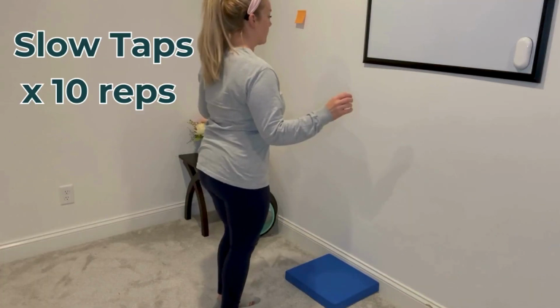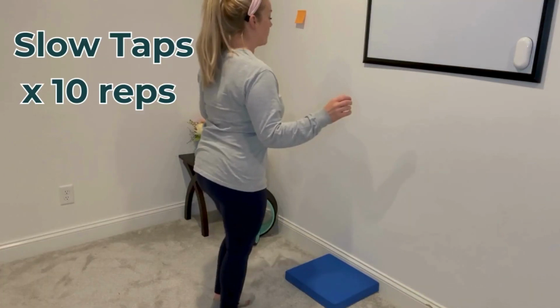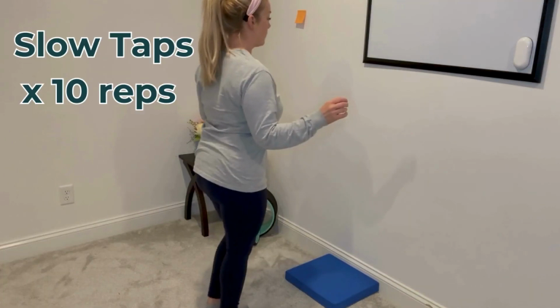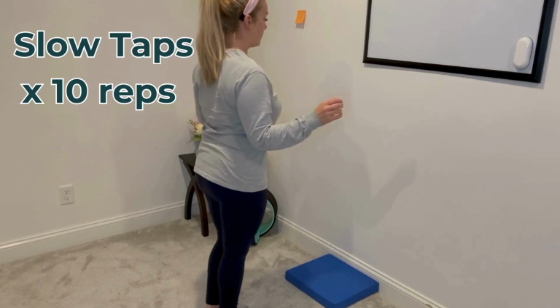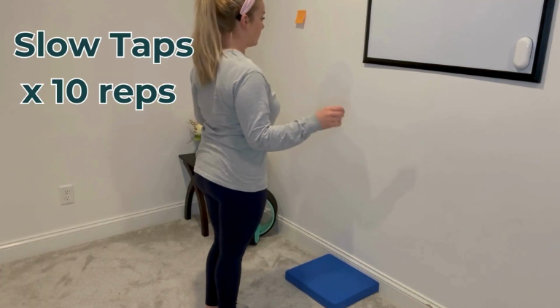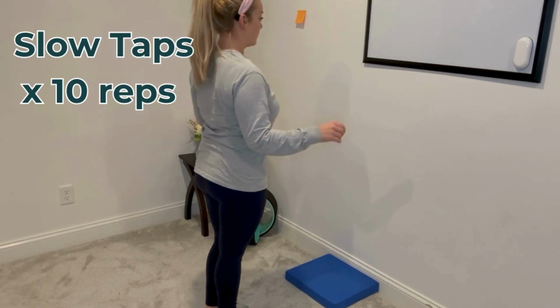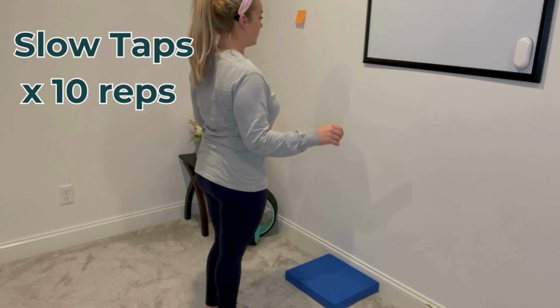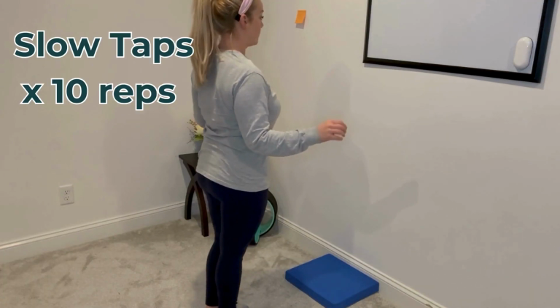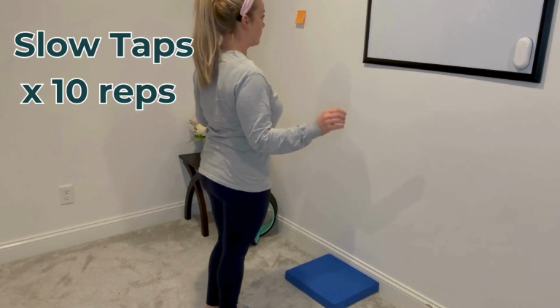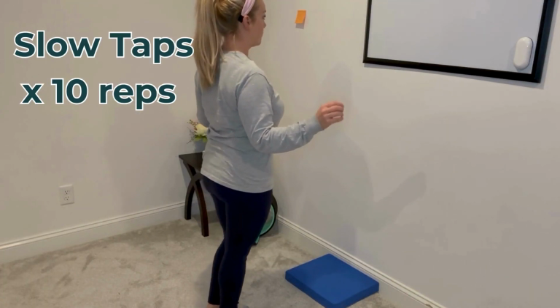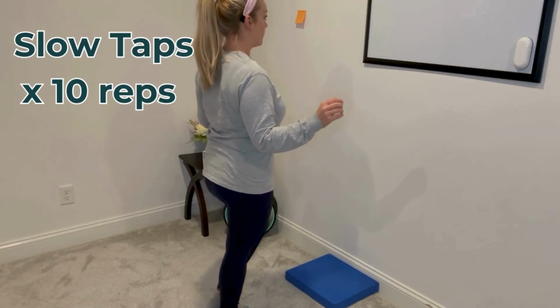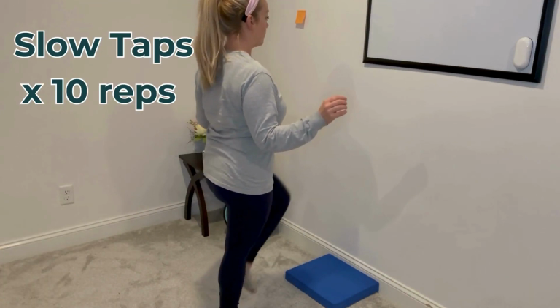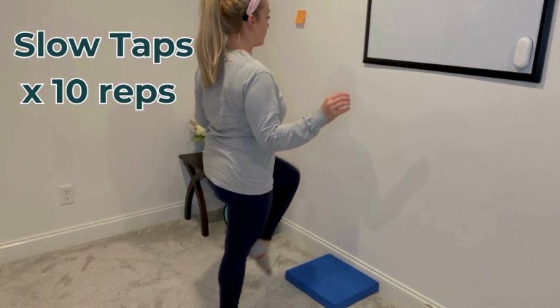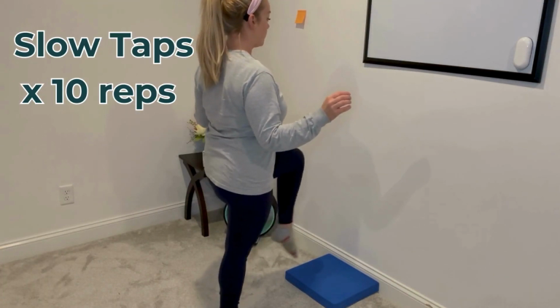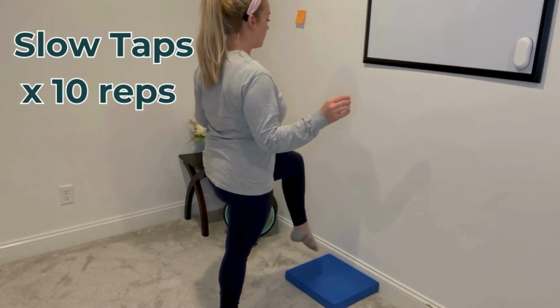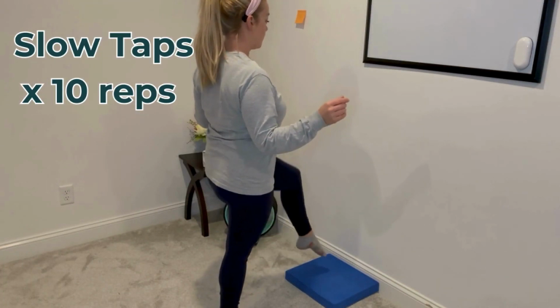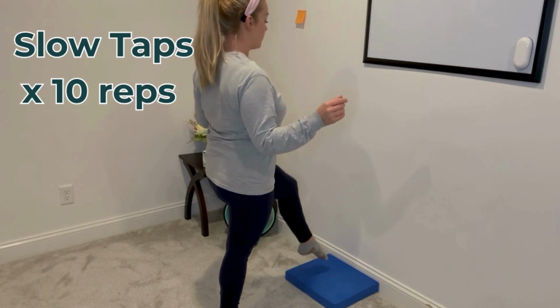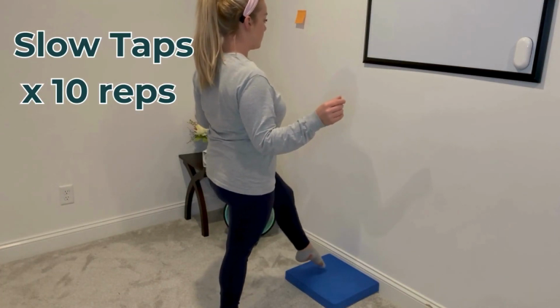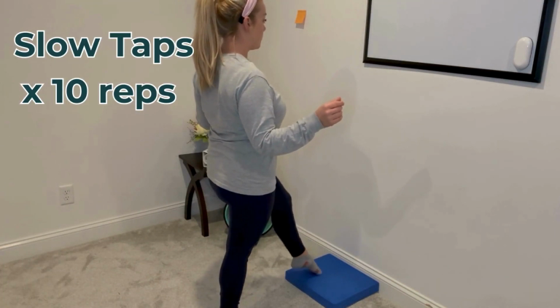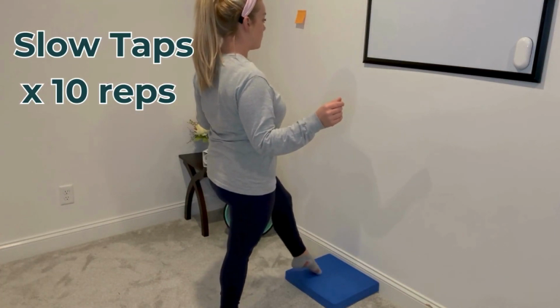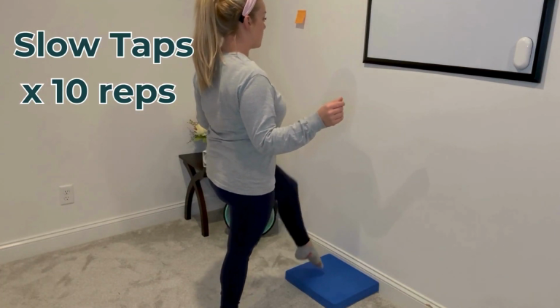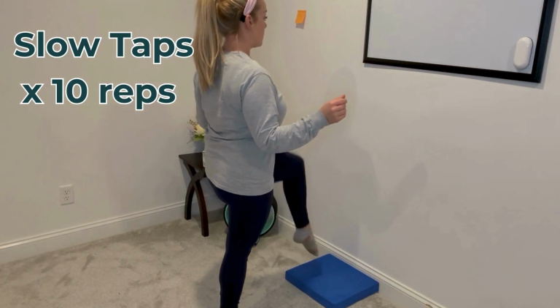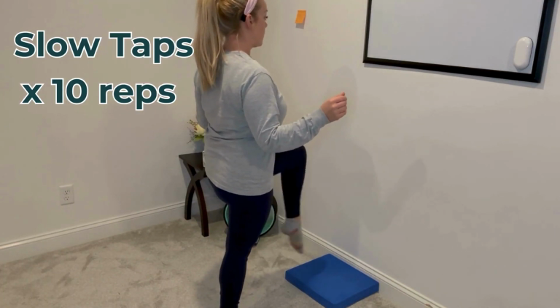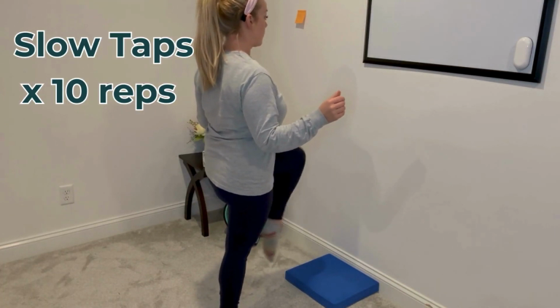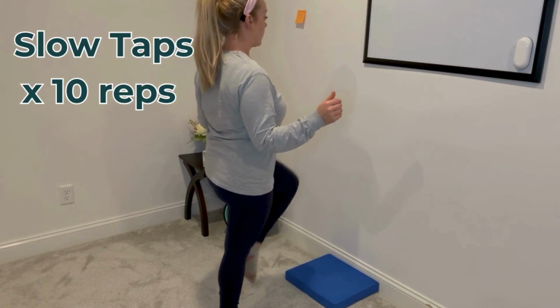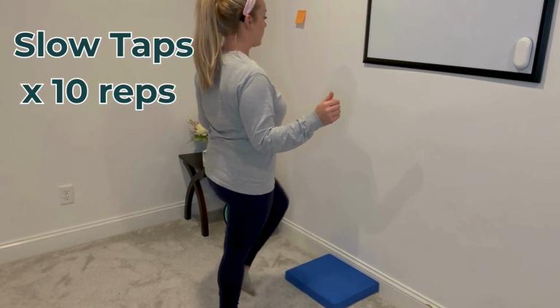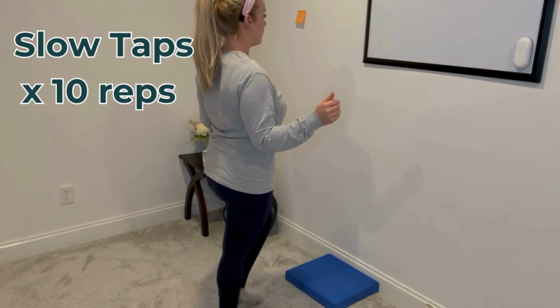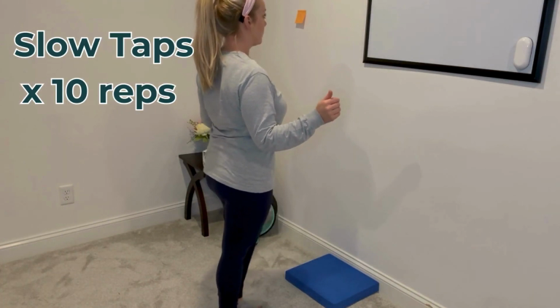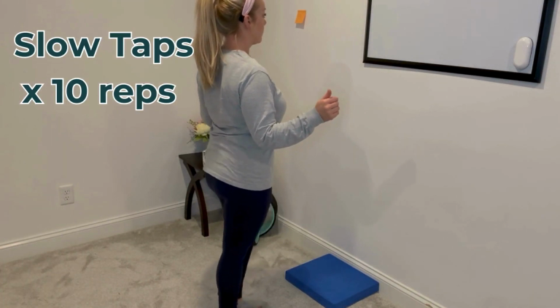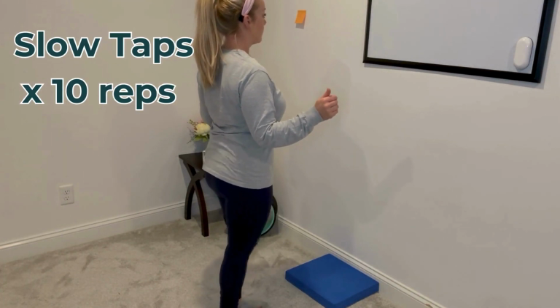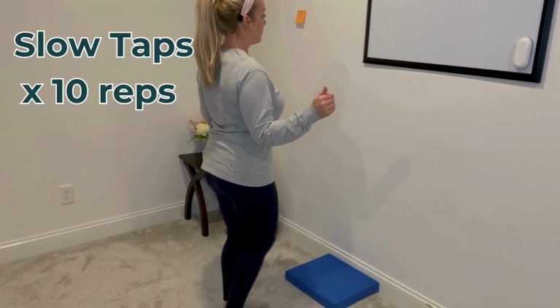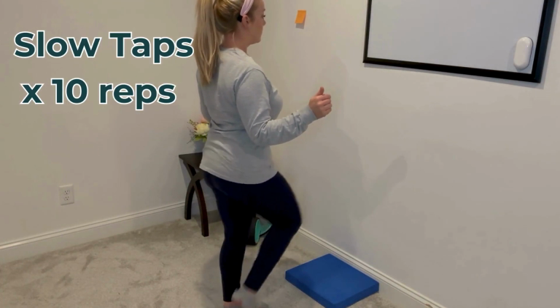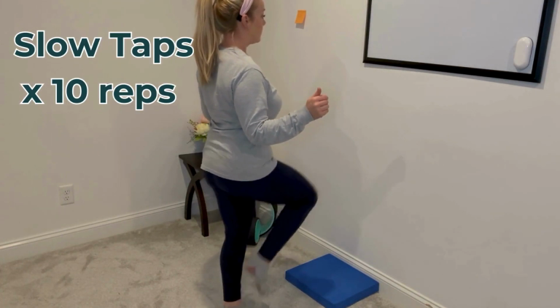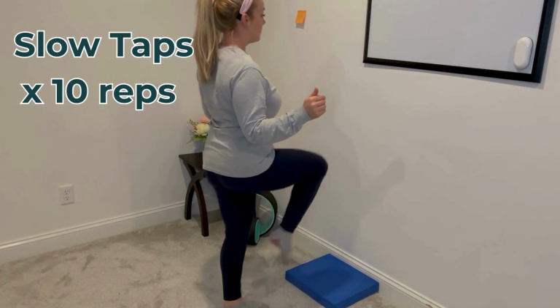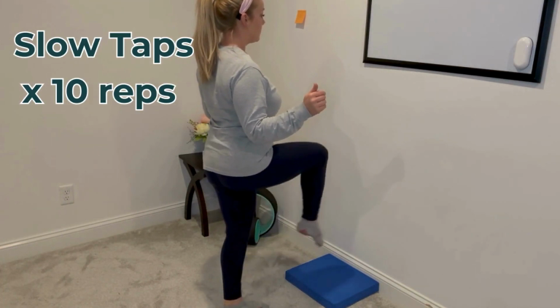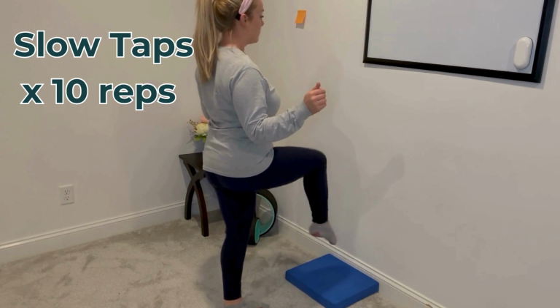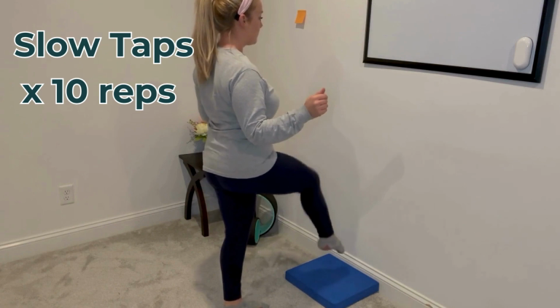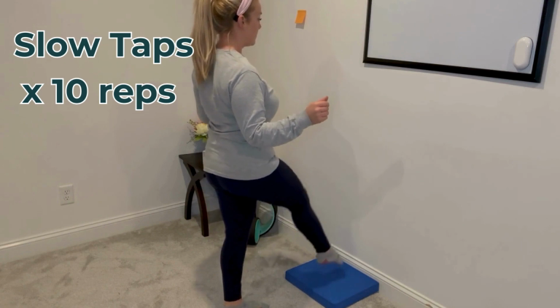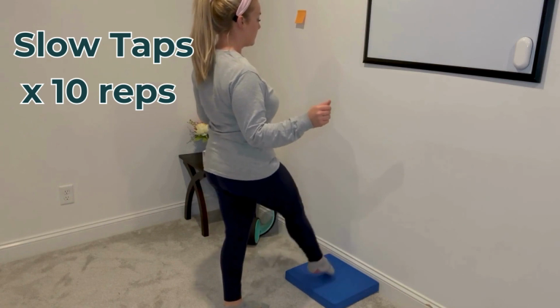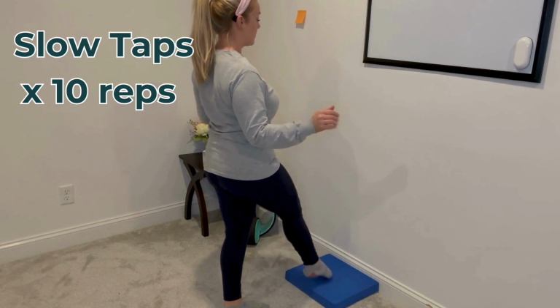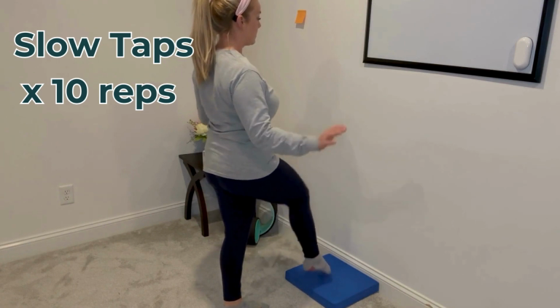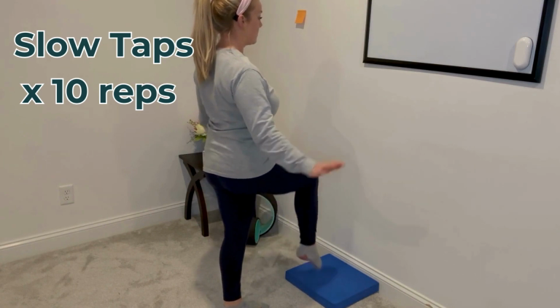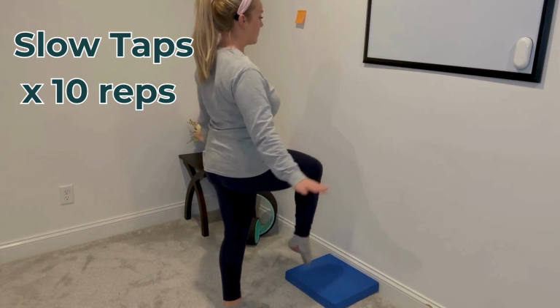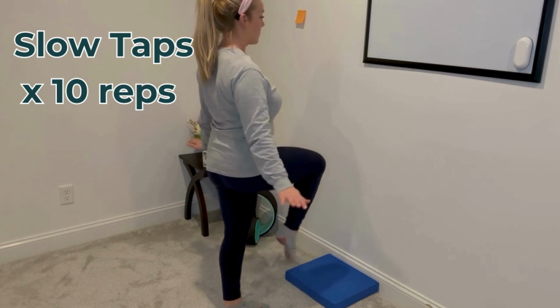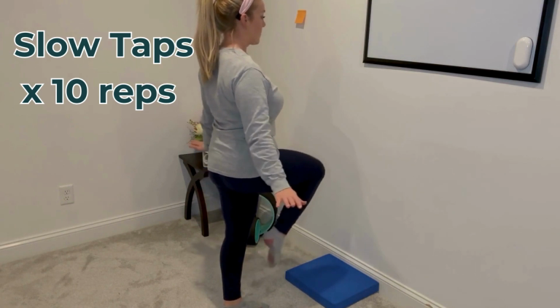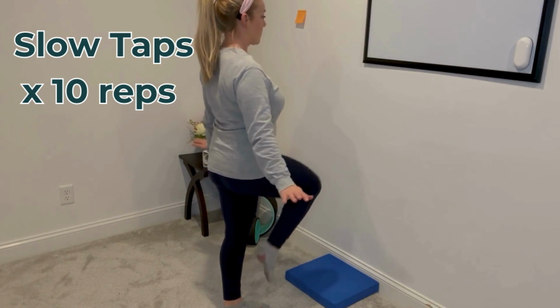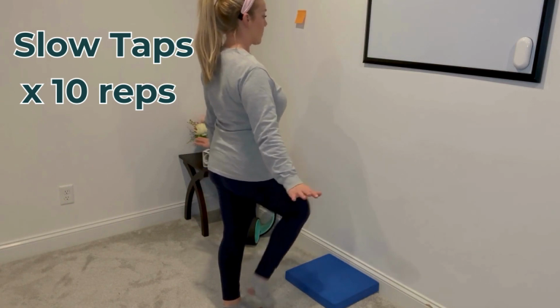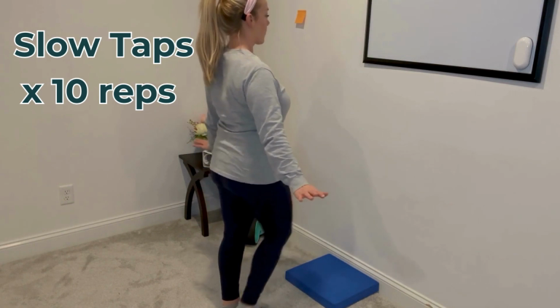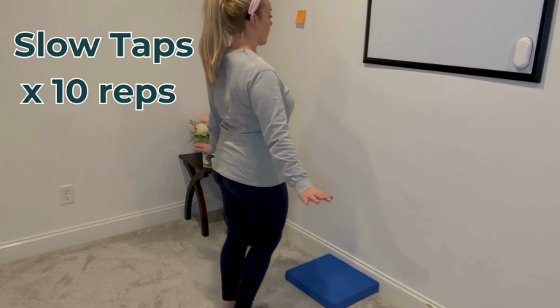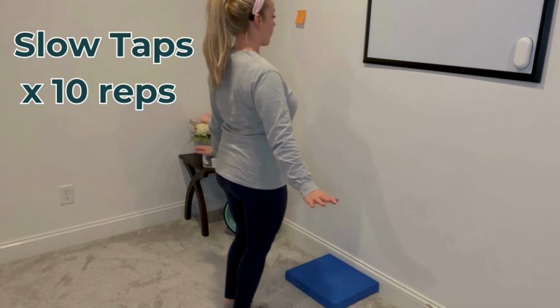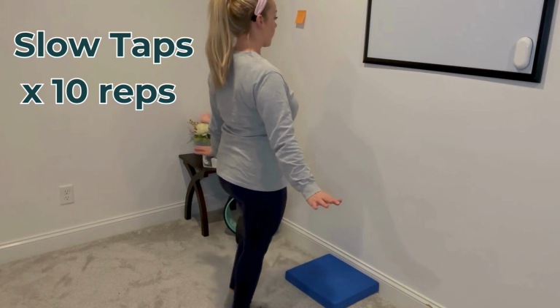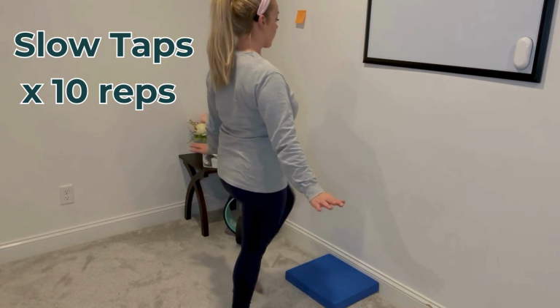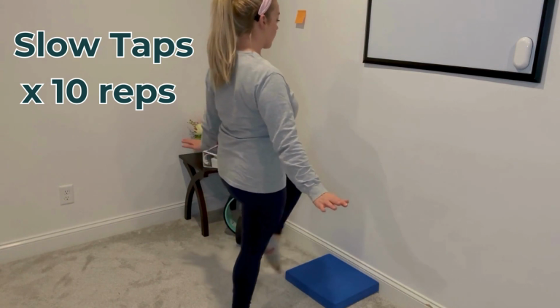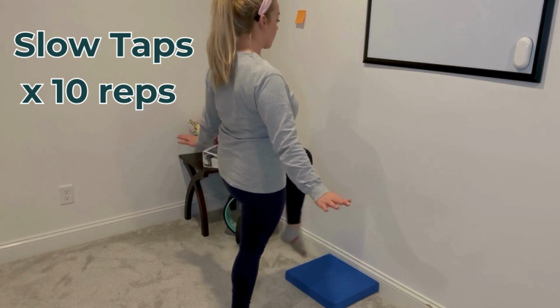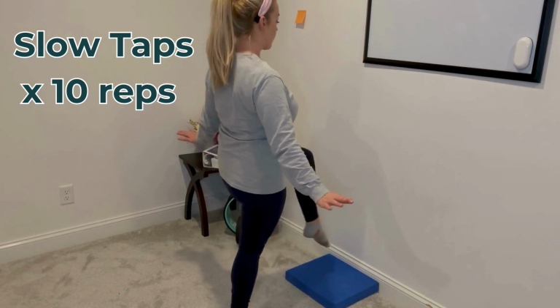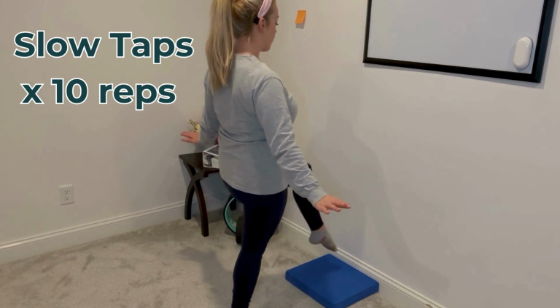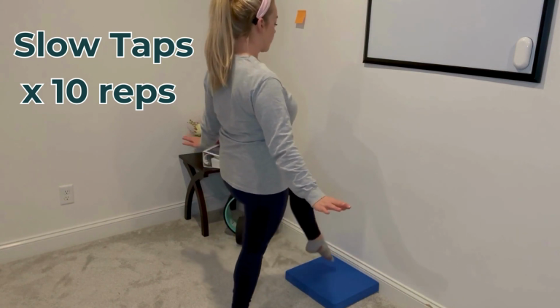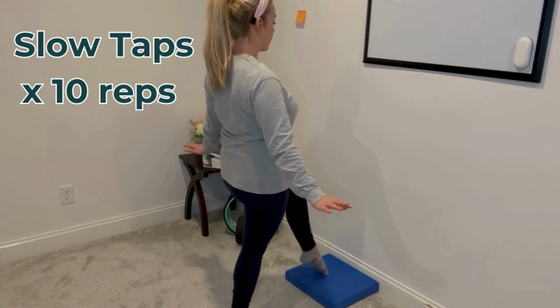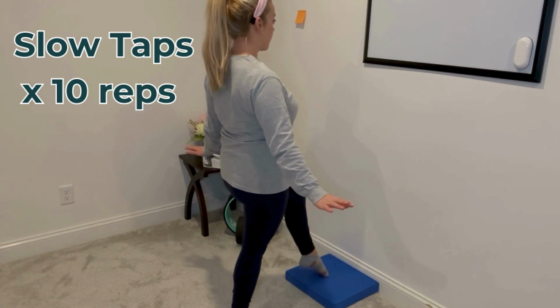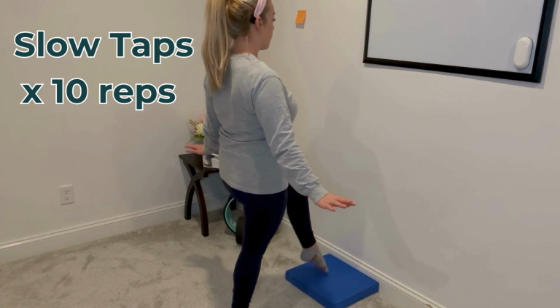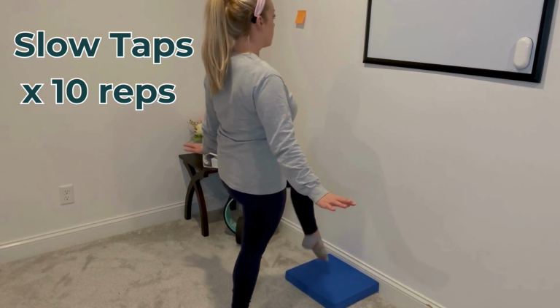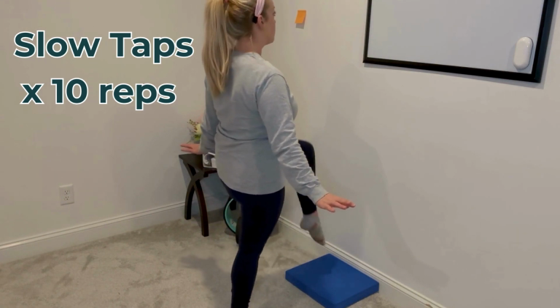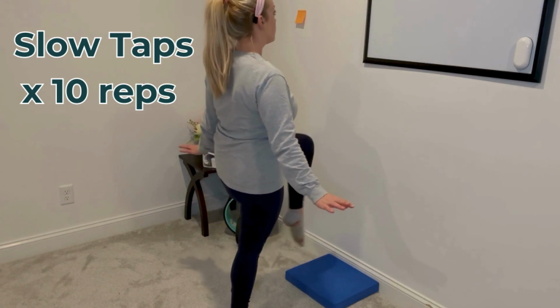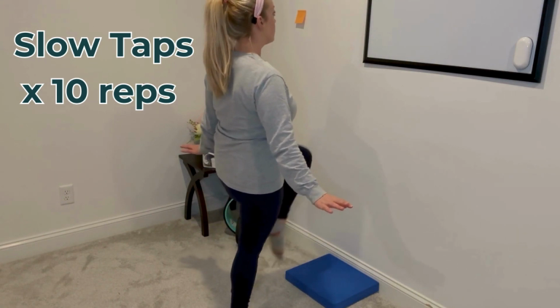We can do slow taps, where you alternate shifting your weight and try to touch so lightly that you don't use your toes for support.